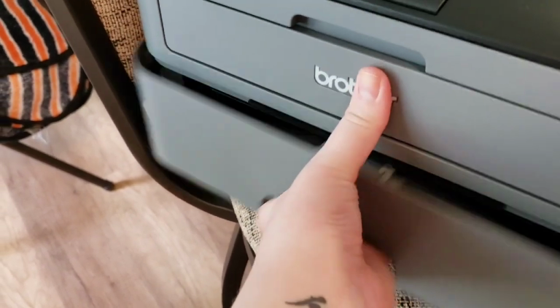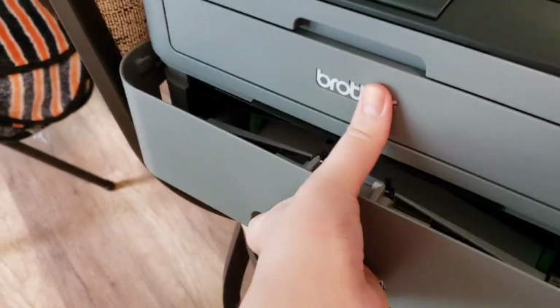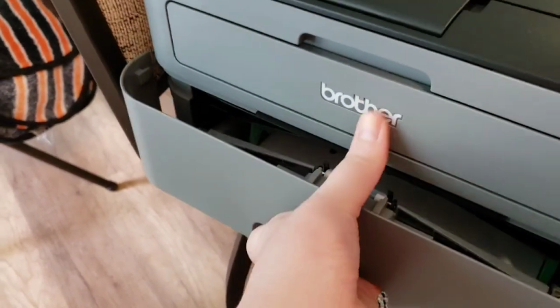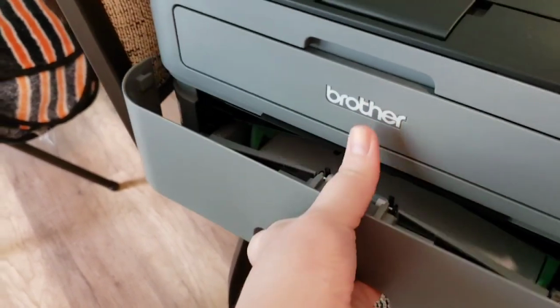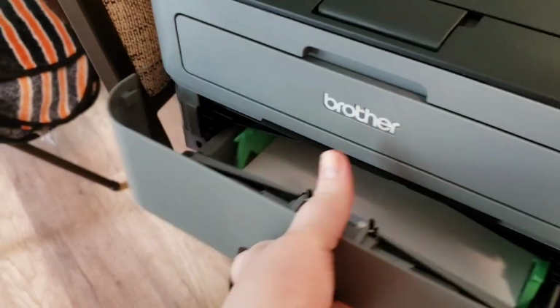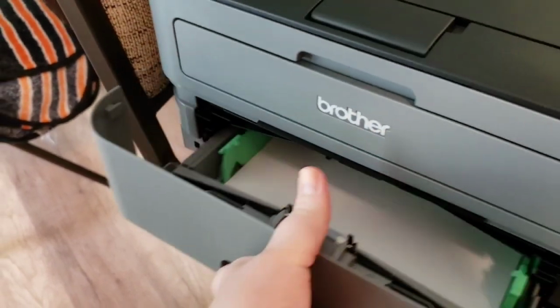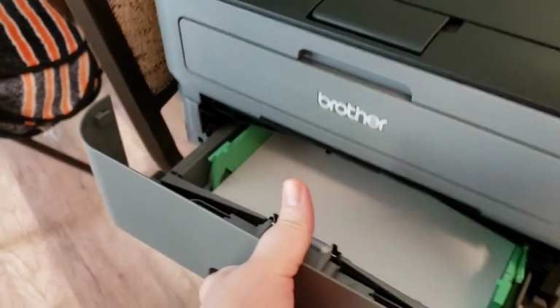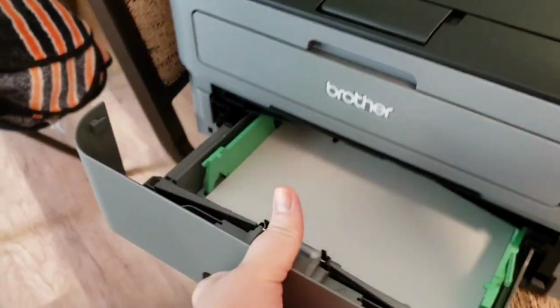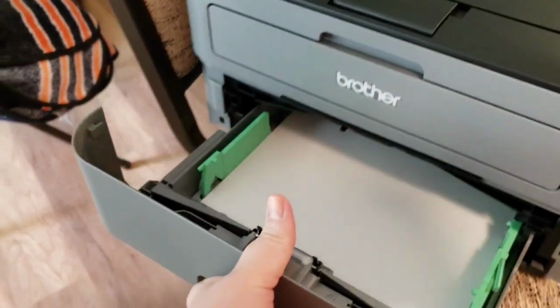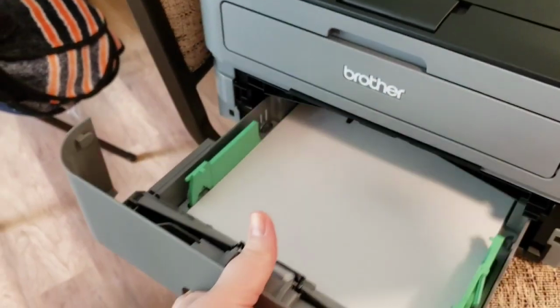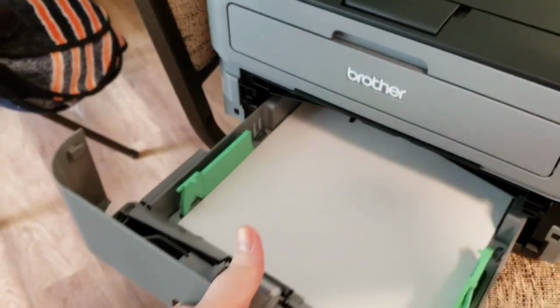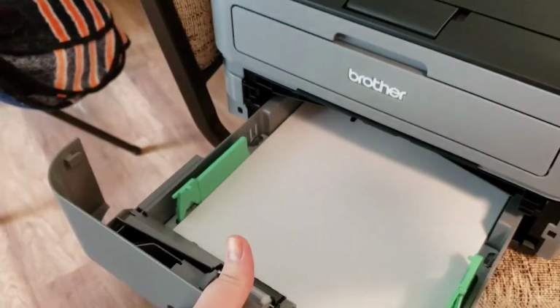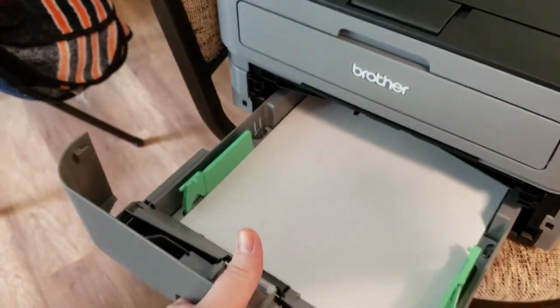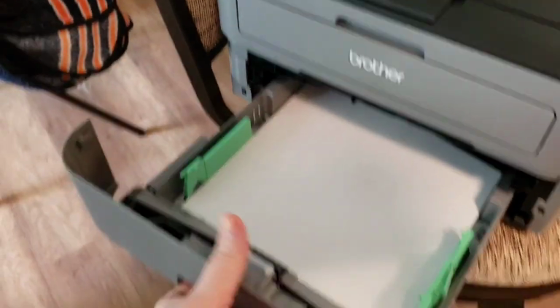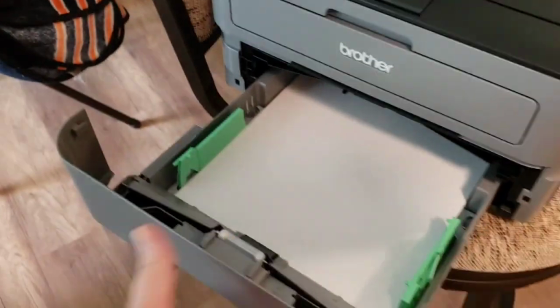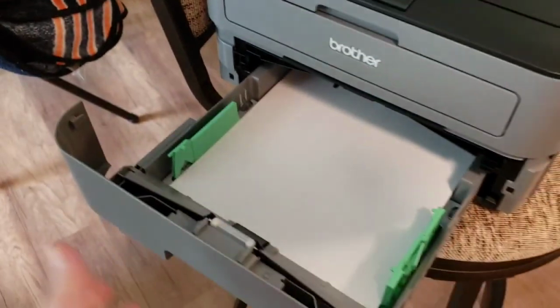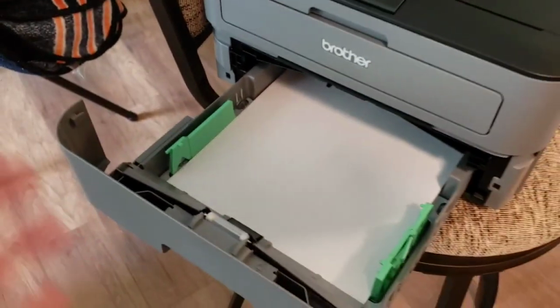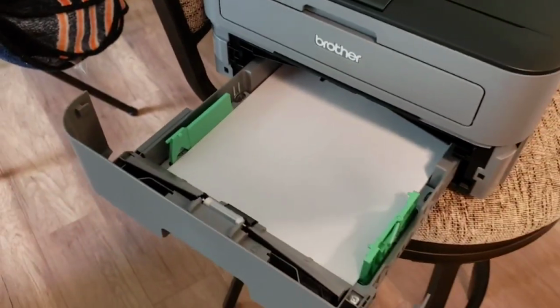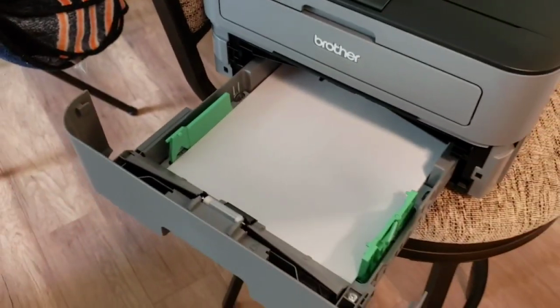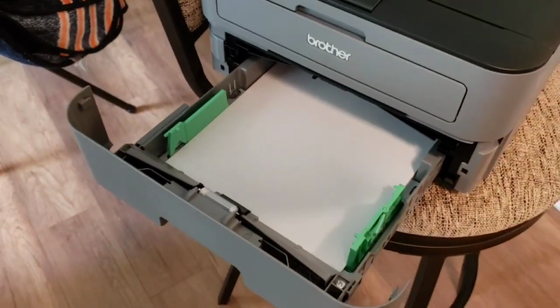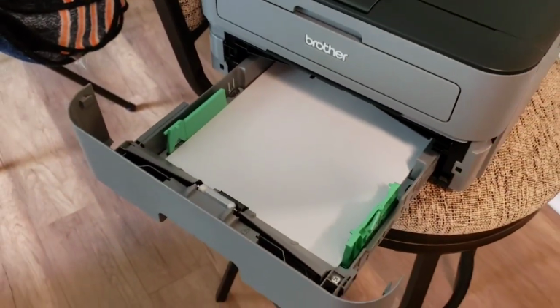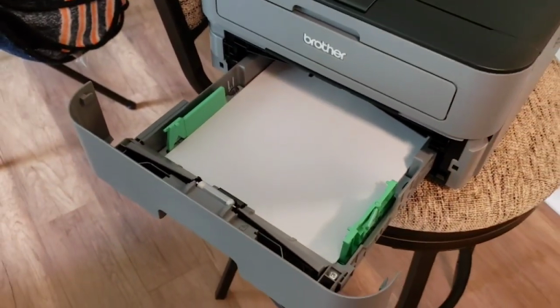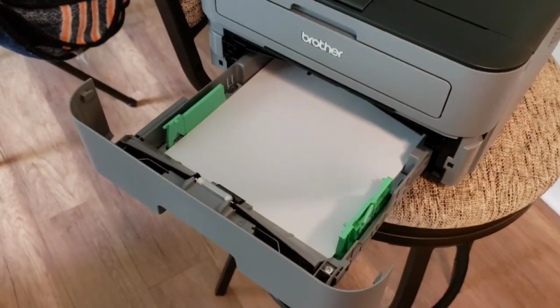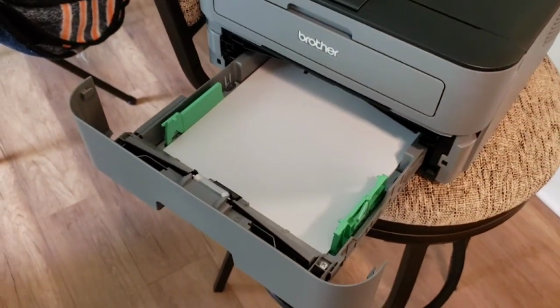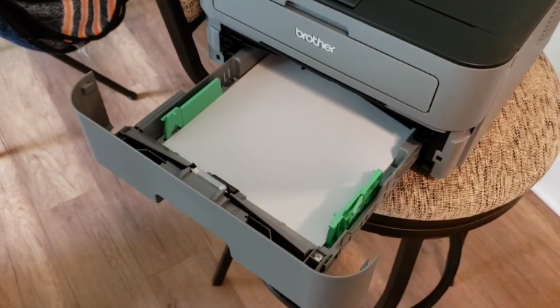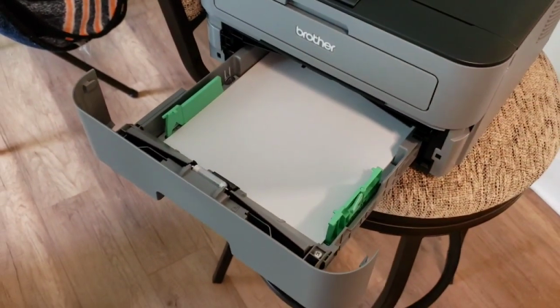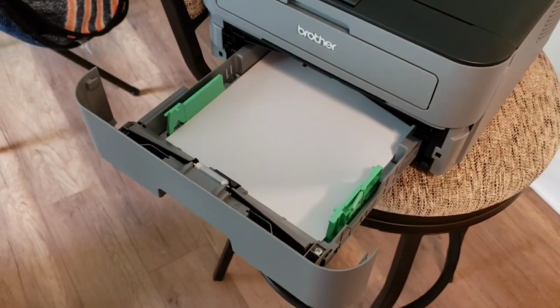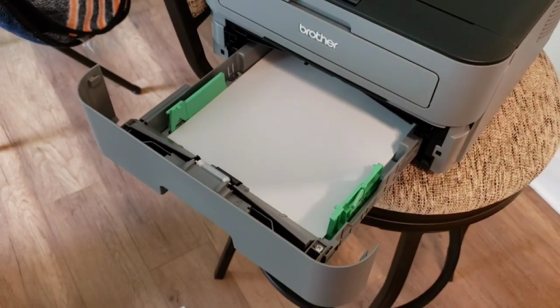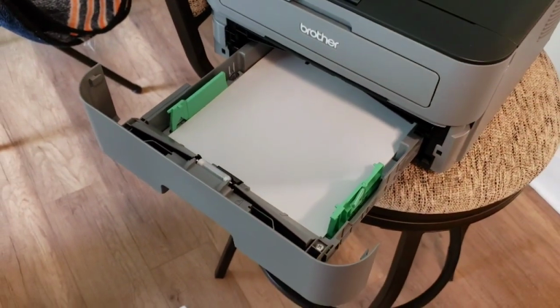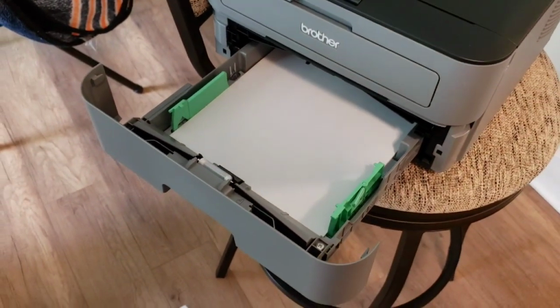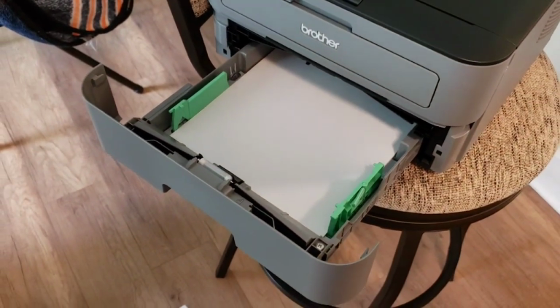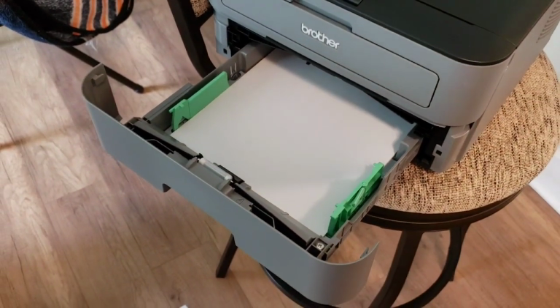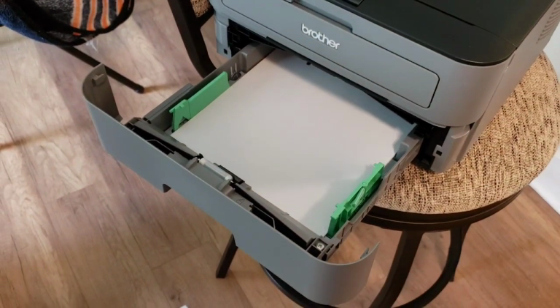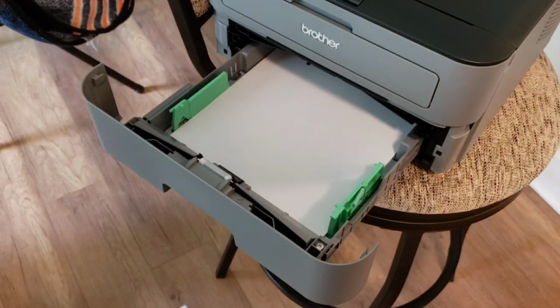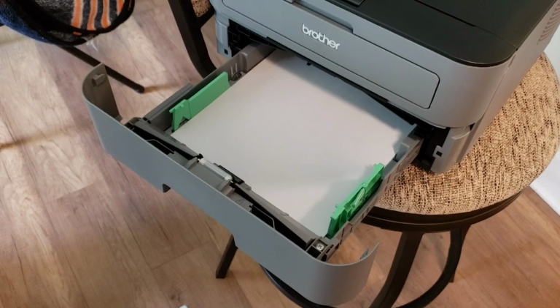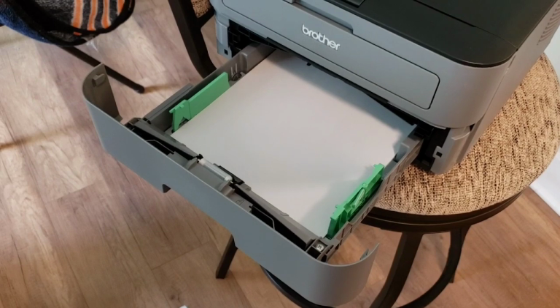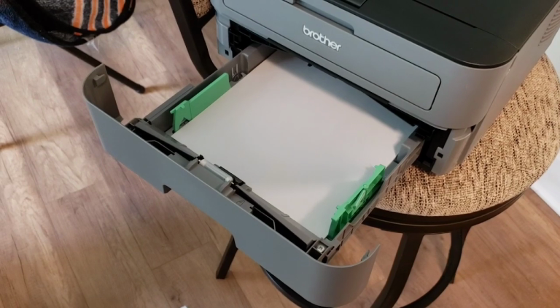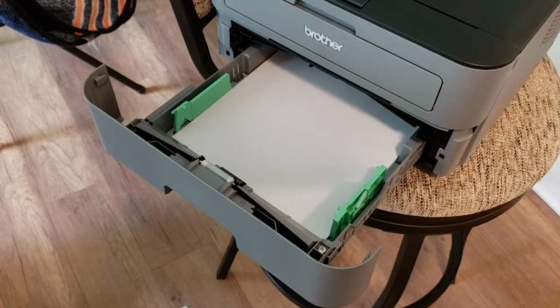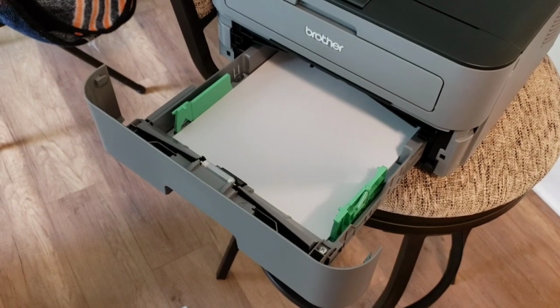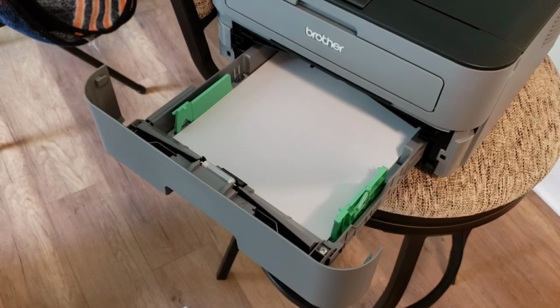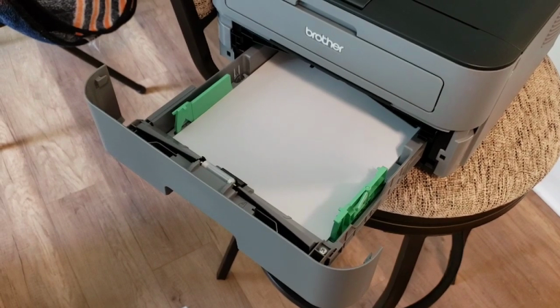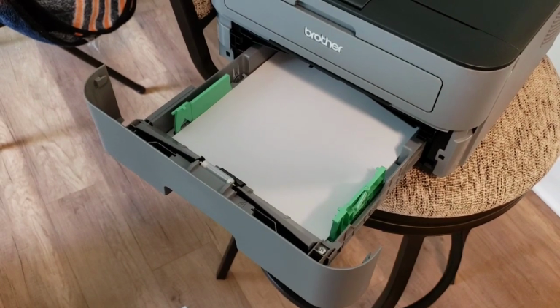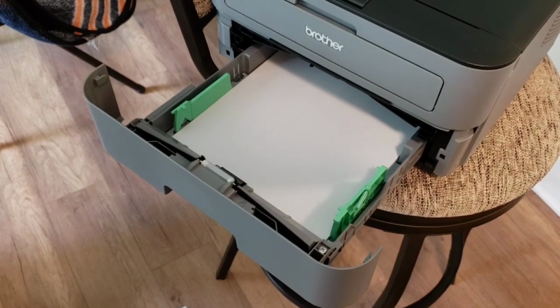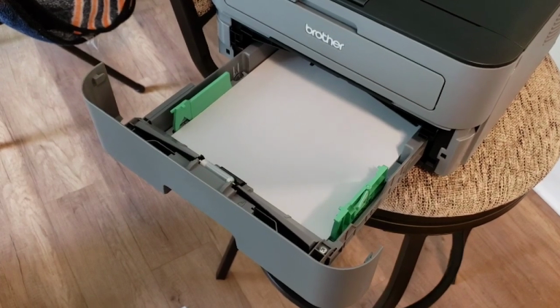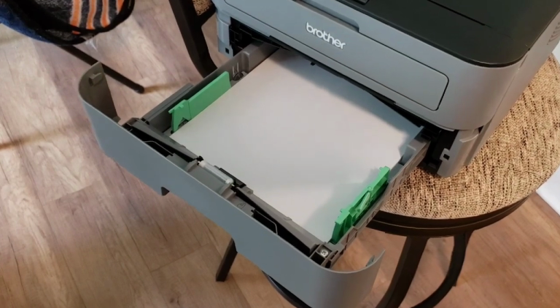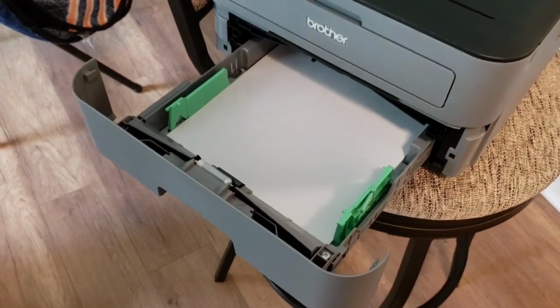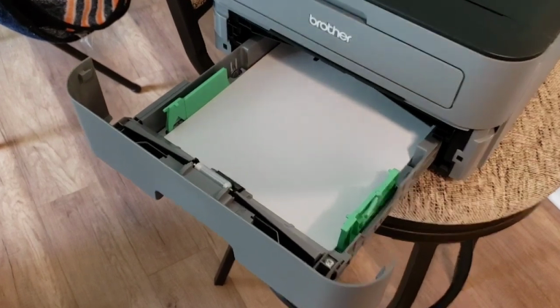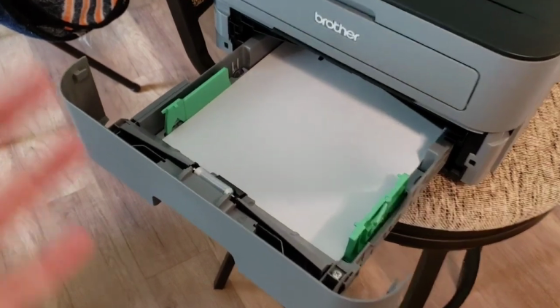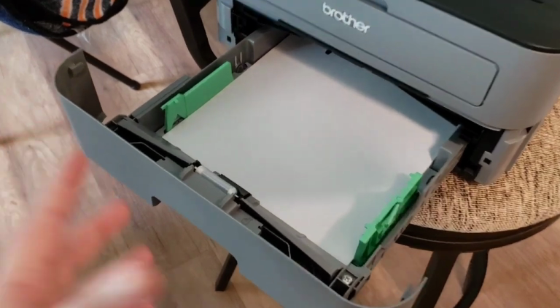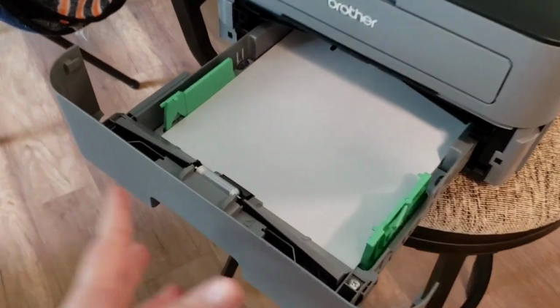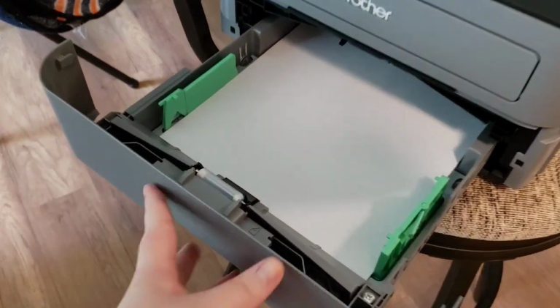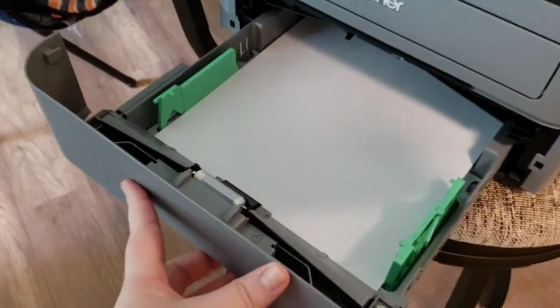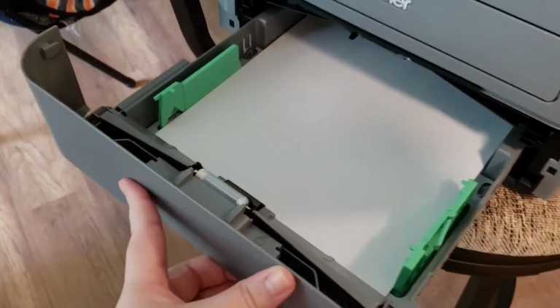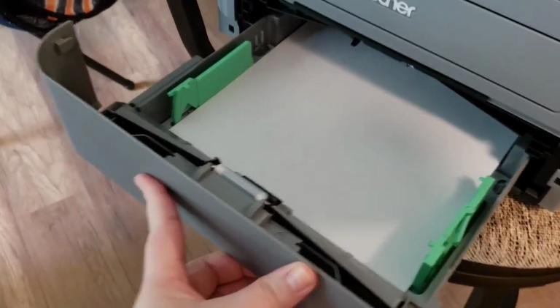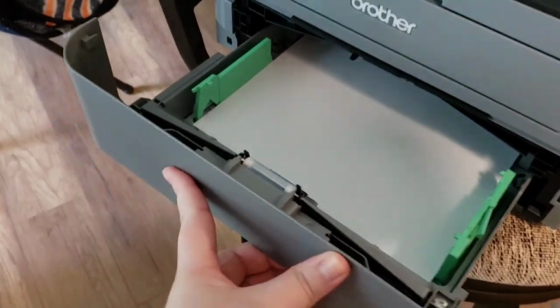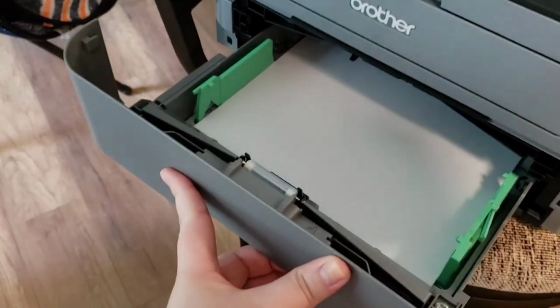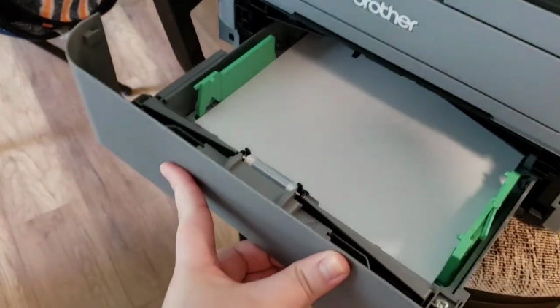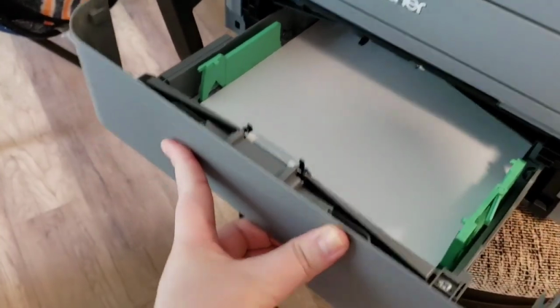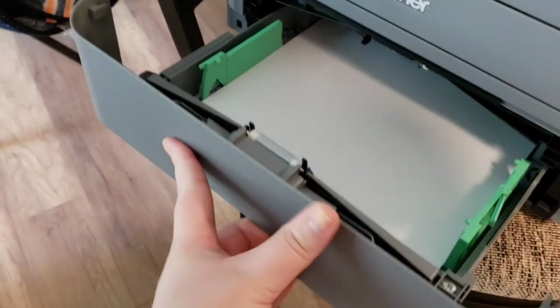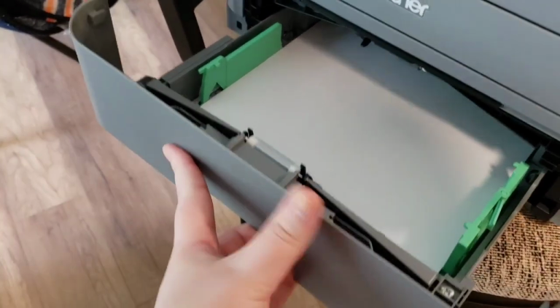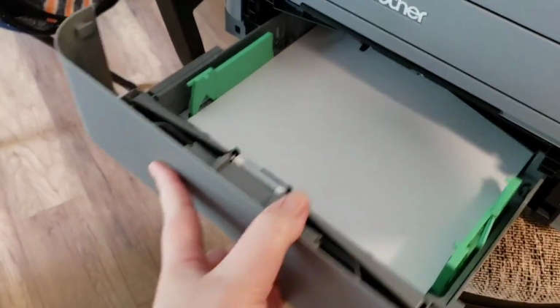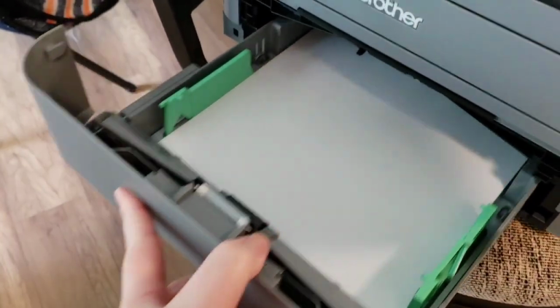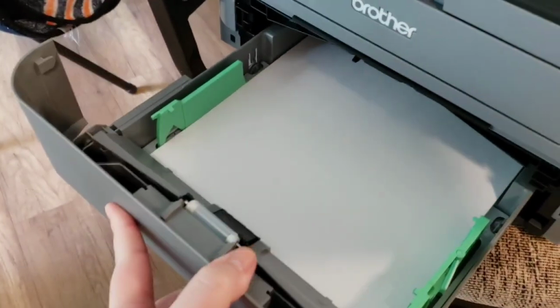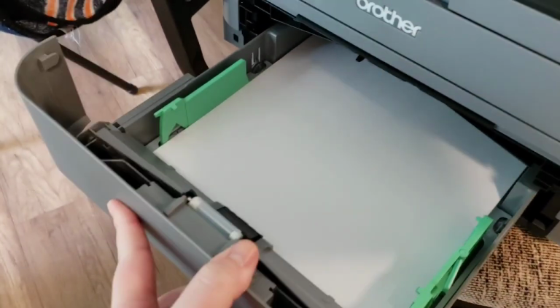This printer I will link down below, as well as the cord that you need to buy separately to hook it up to your computer, because it doesn't come with one.